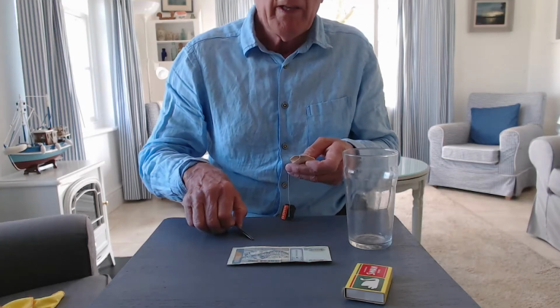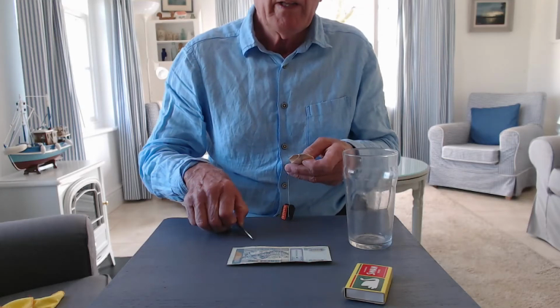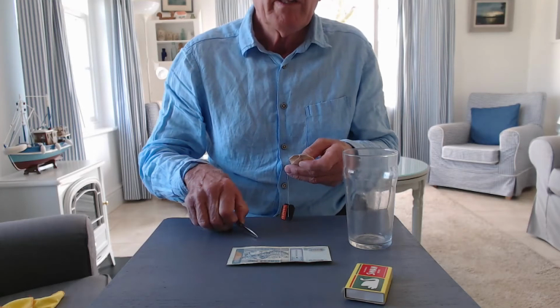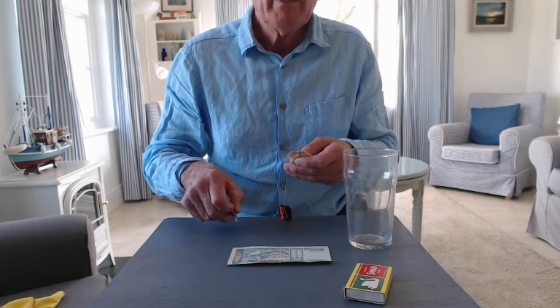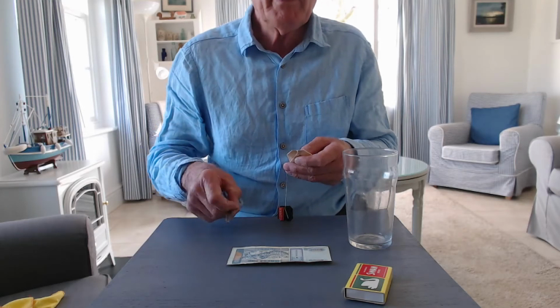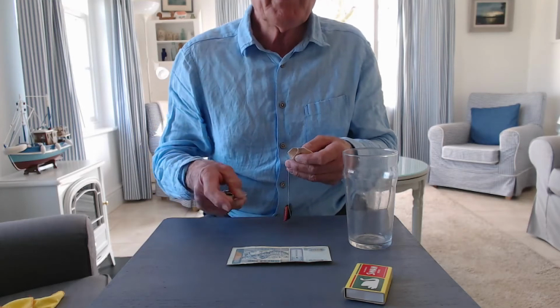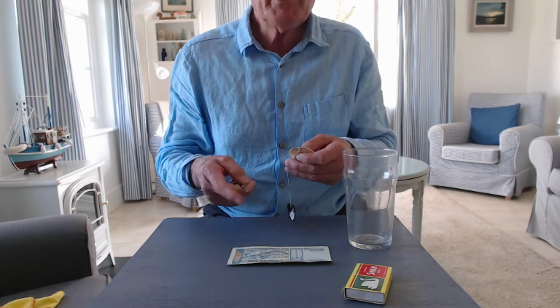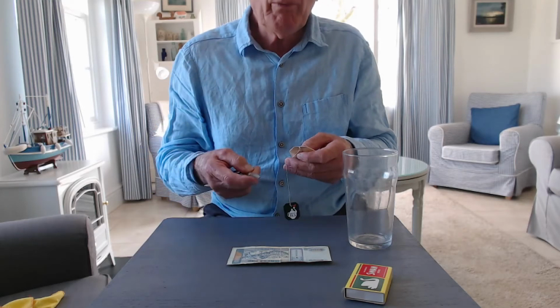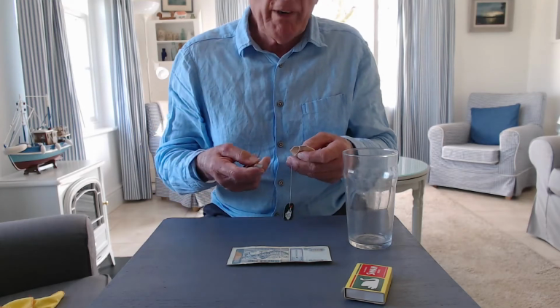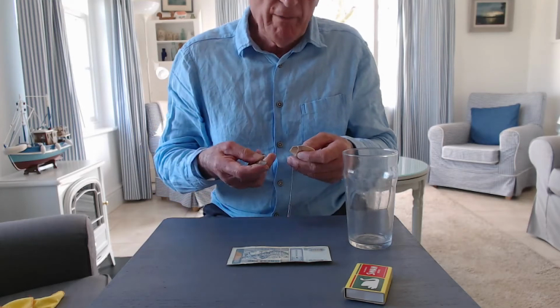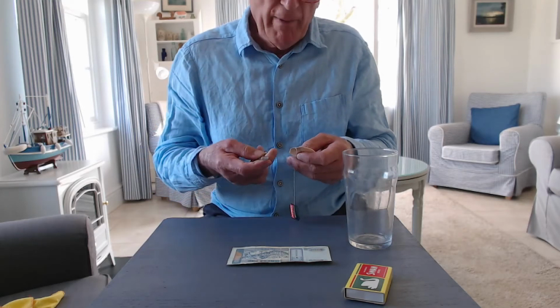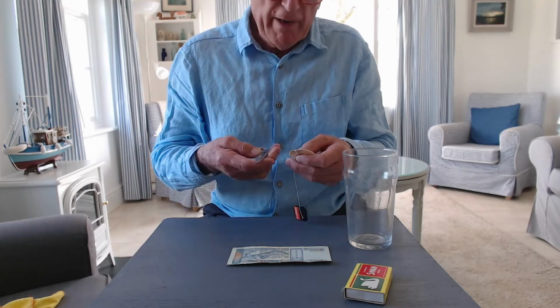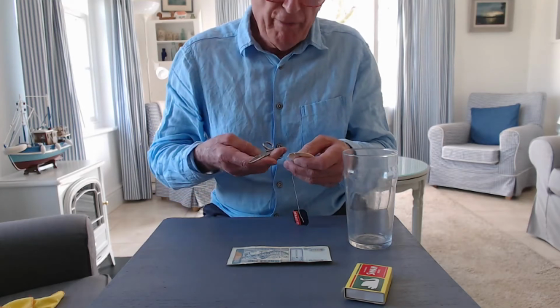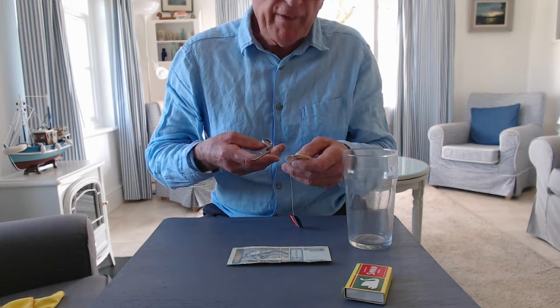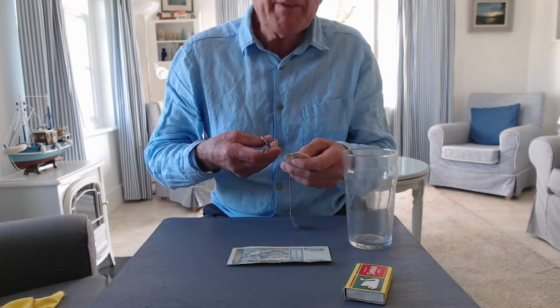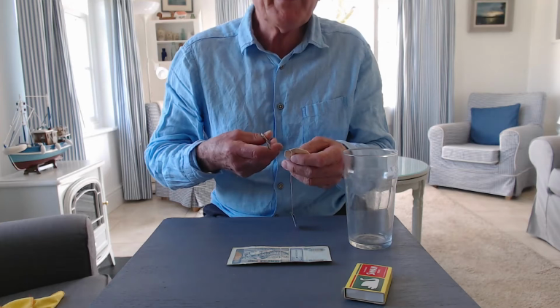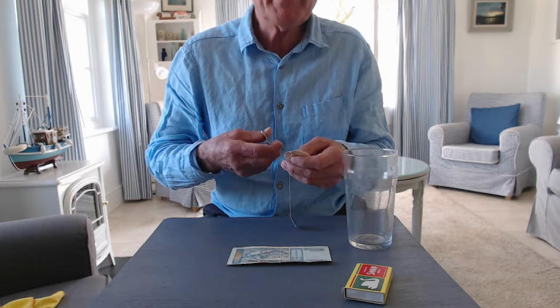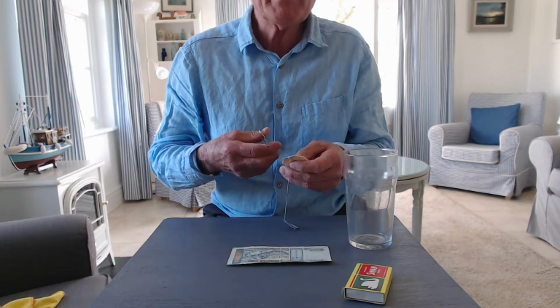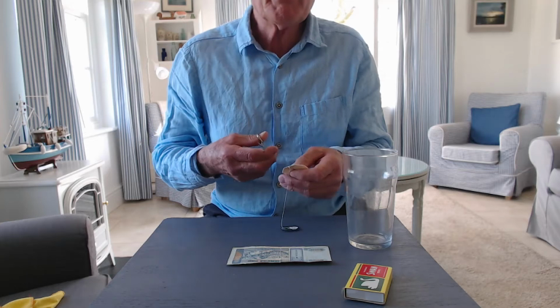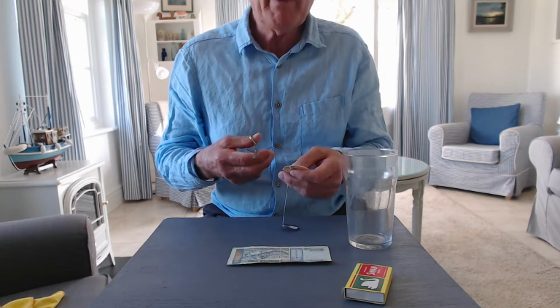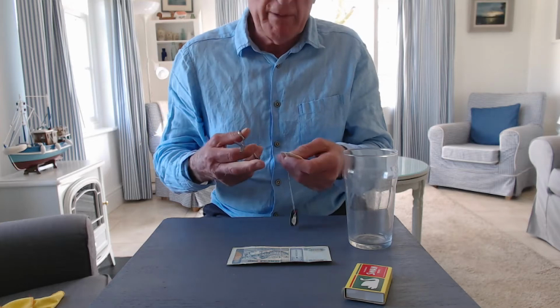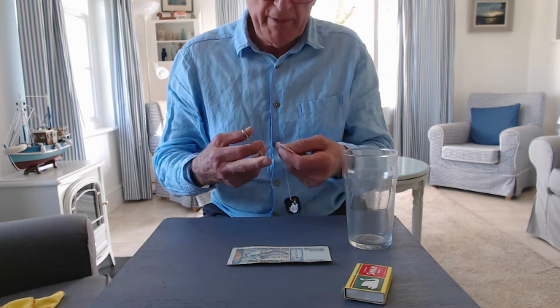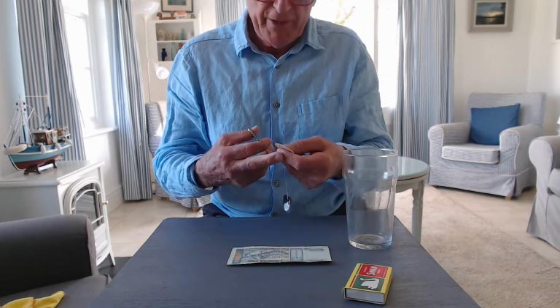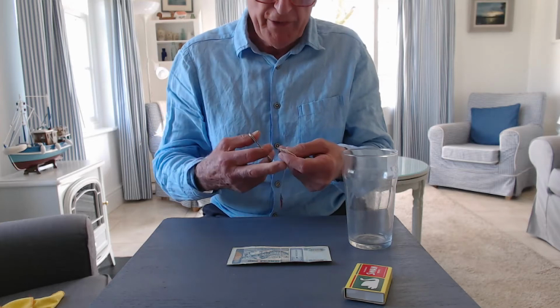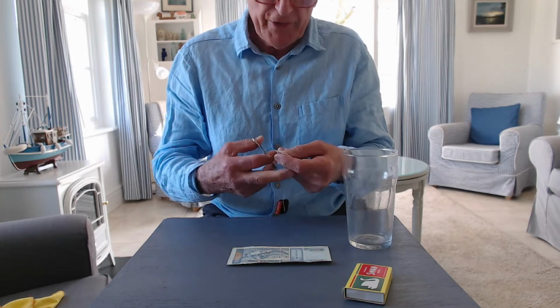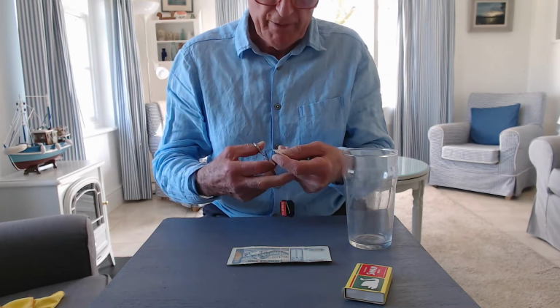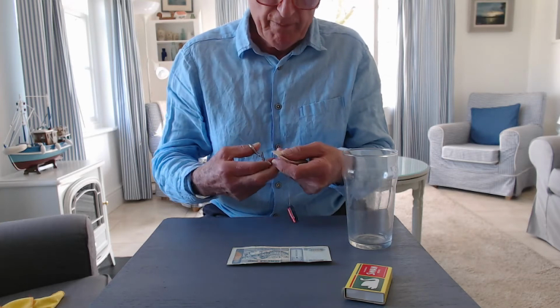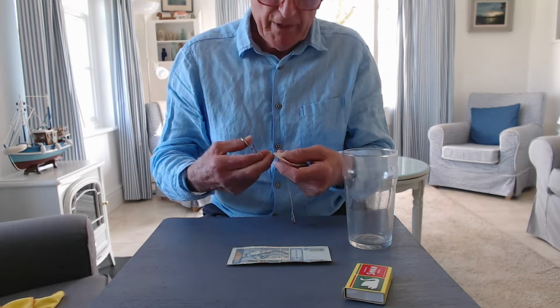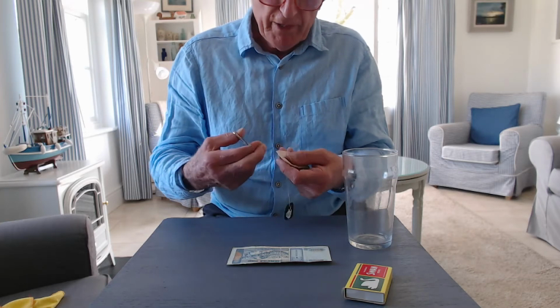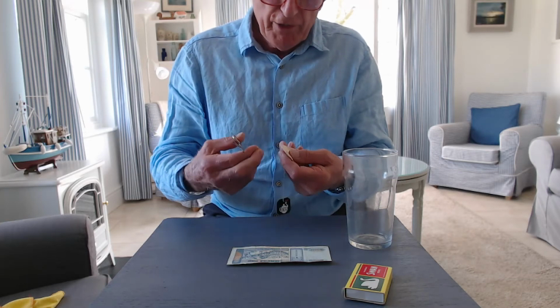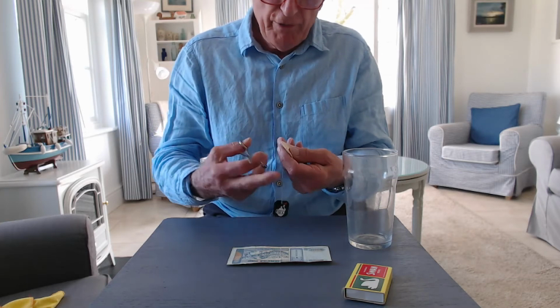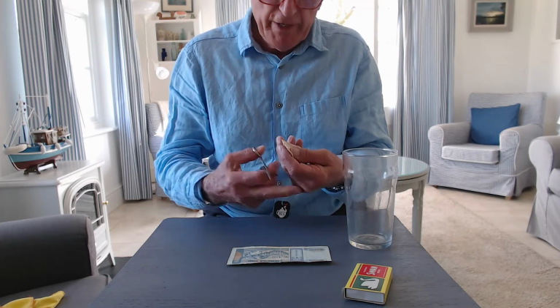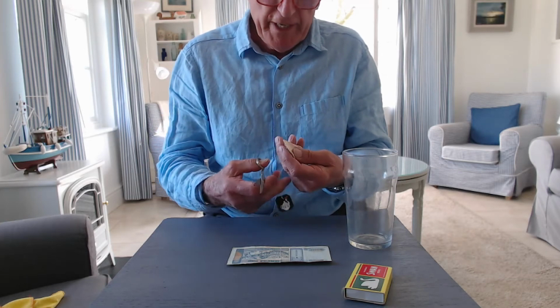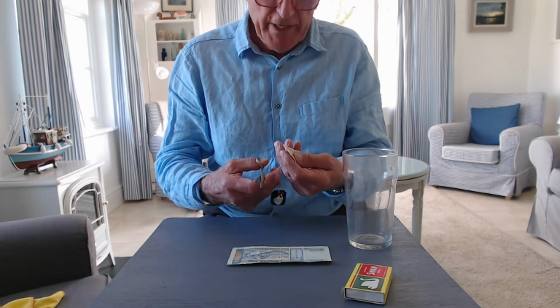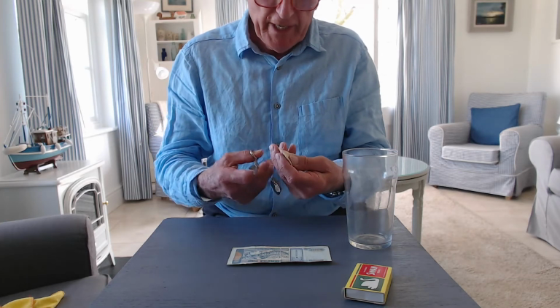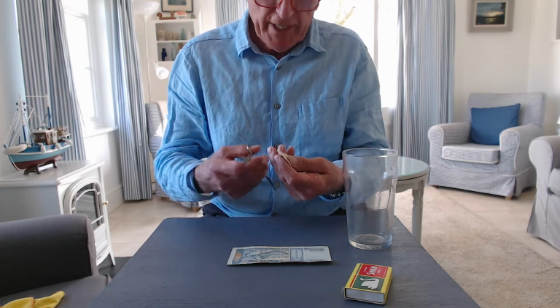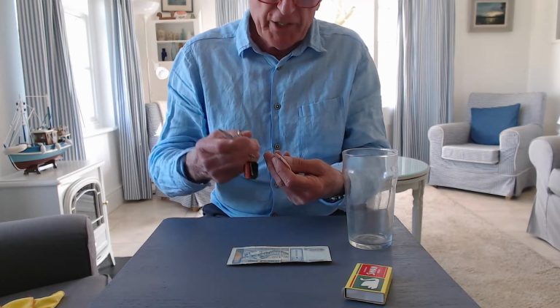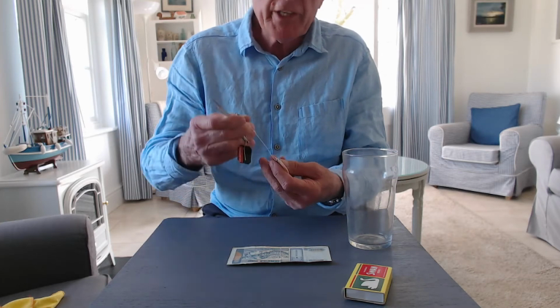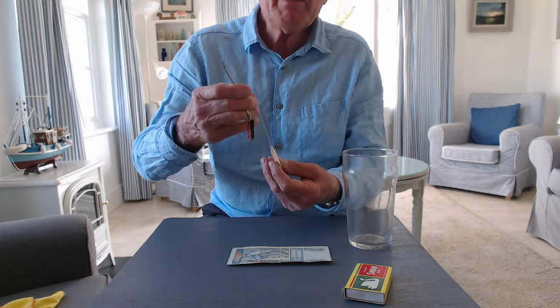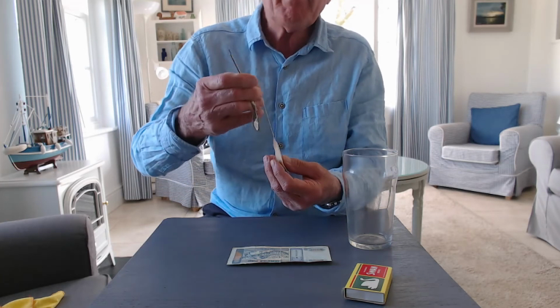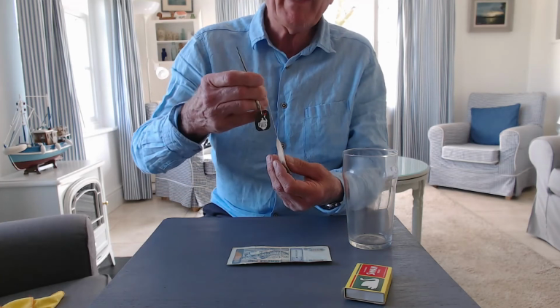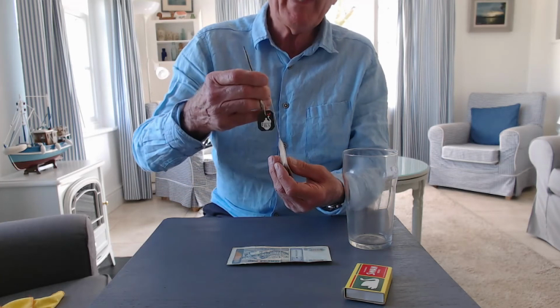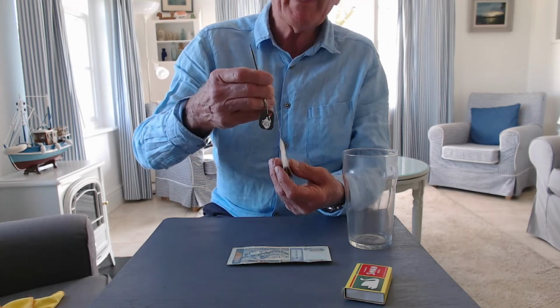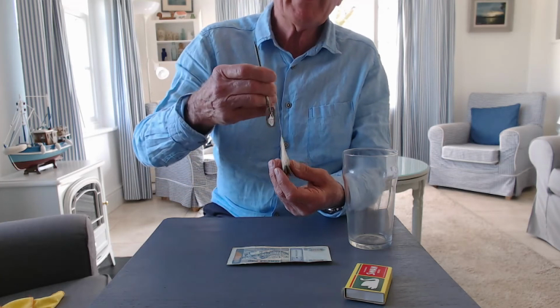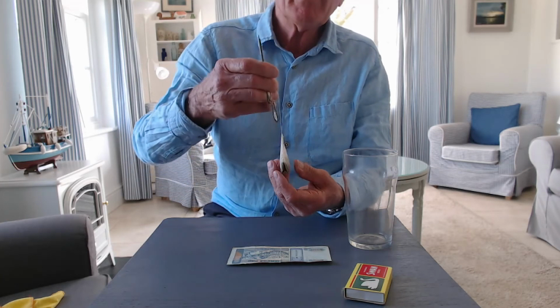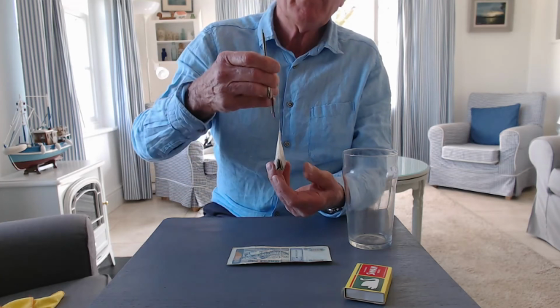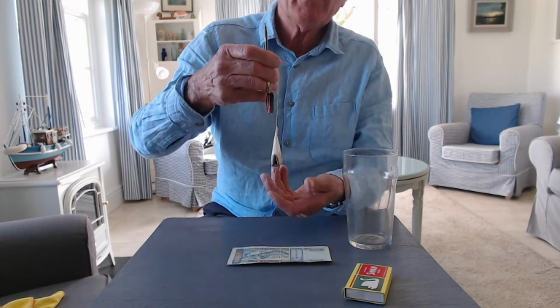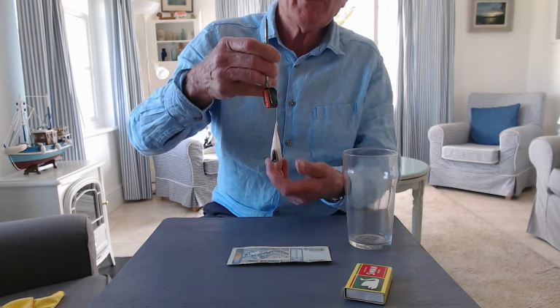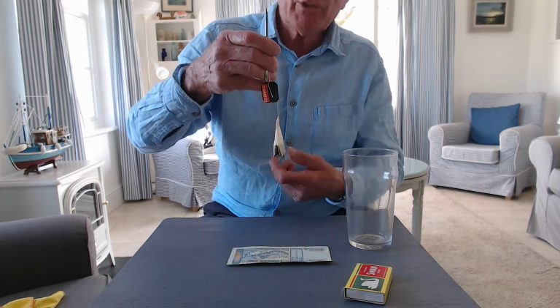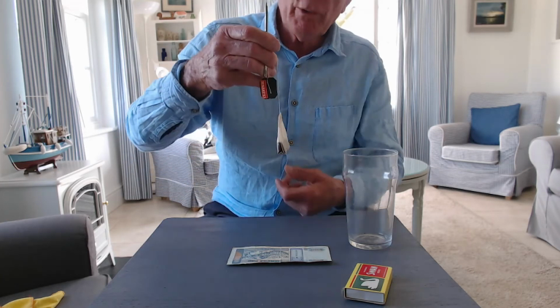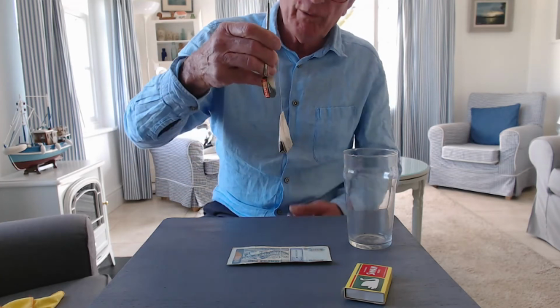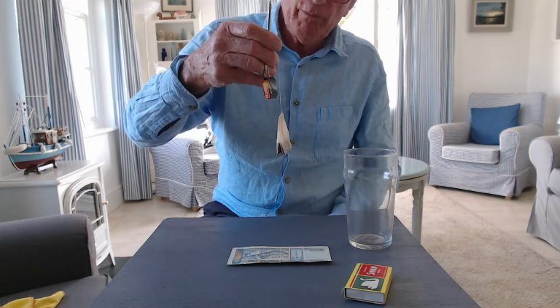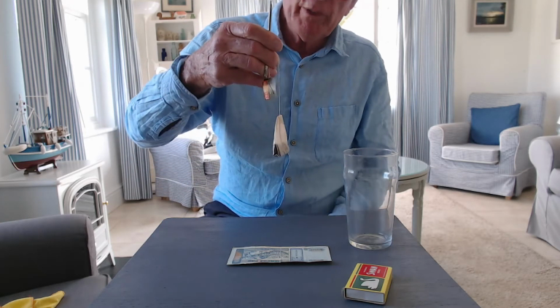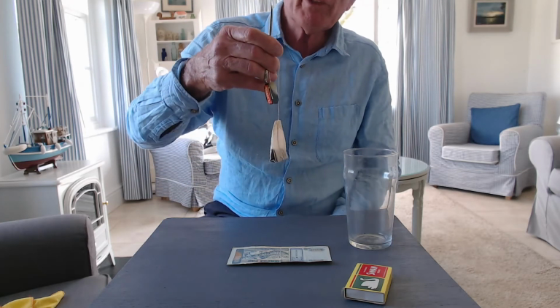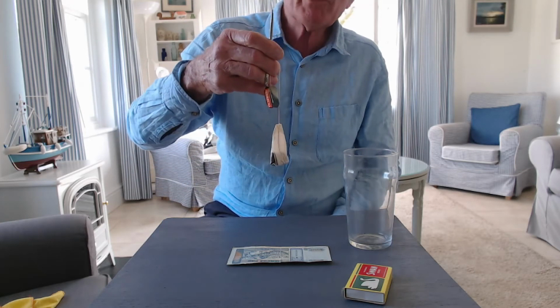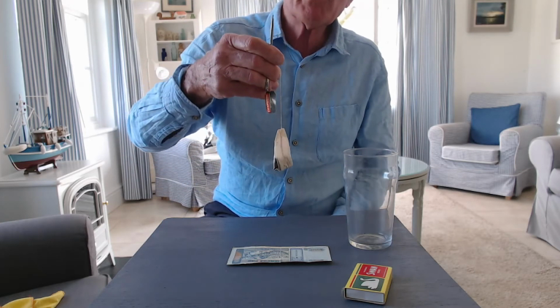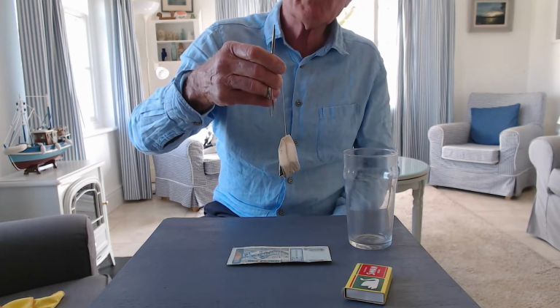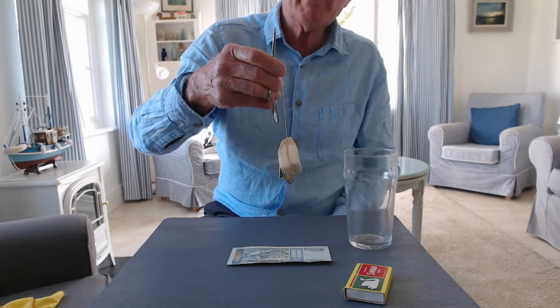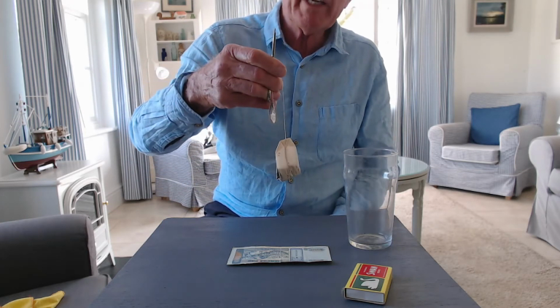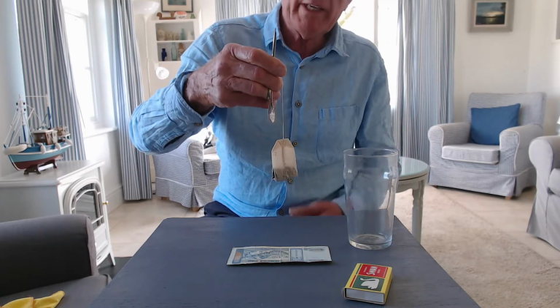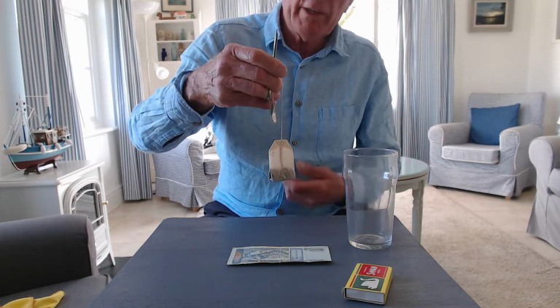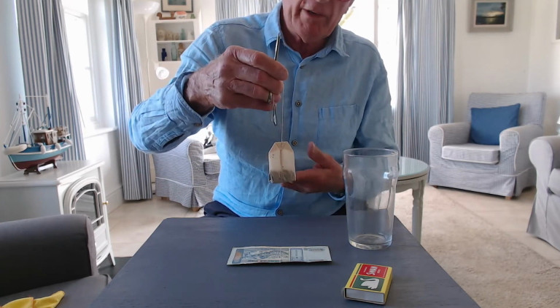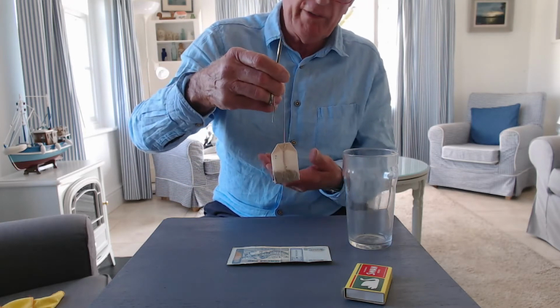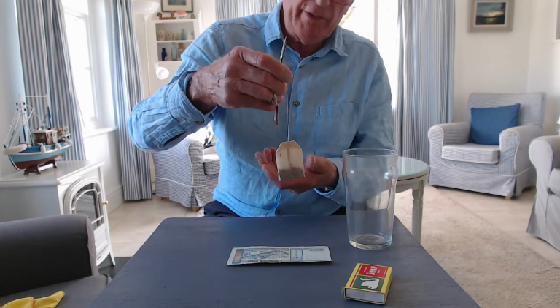This is one of my favorite experiments. You need a tea bag, the sort with the string on them.